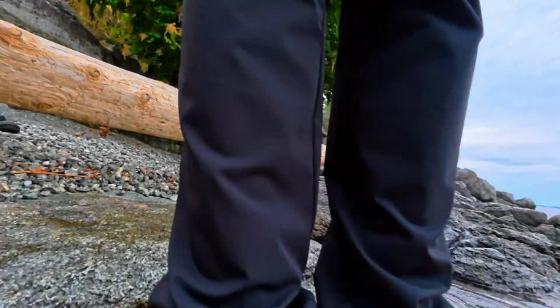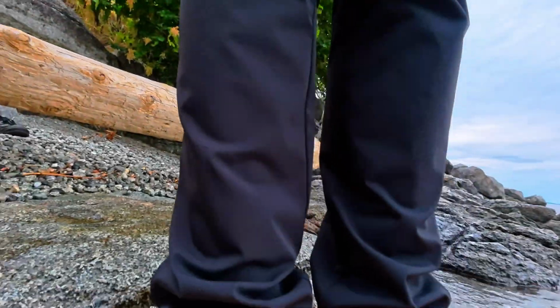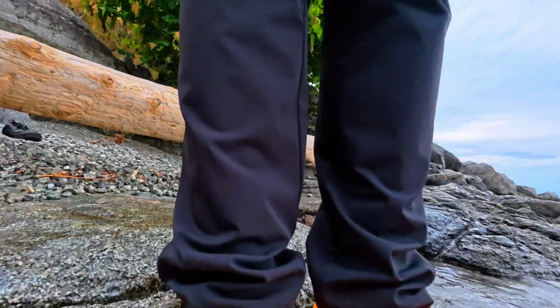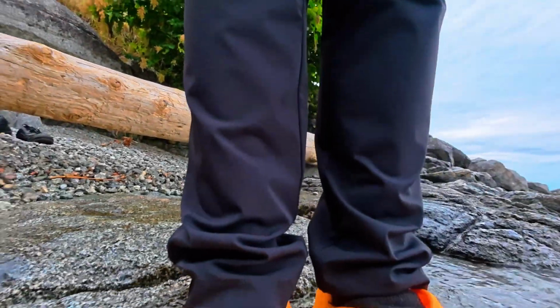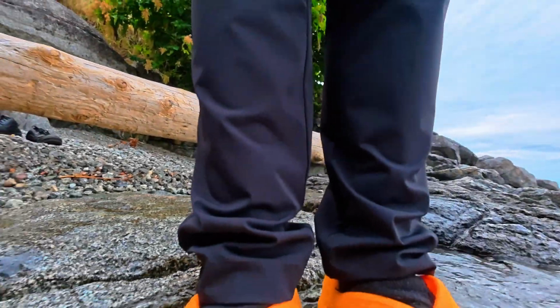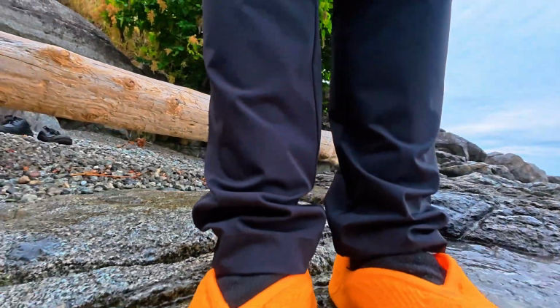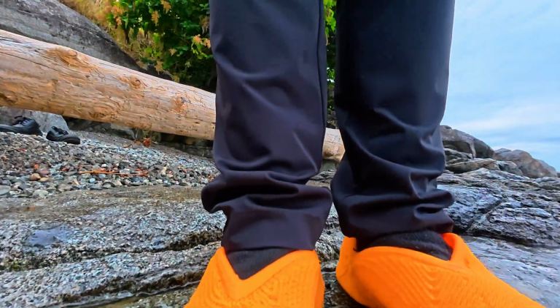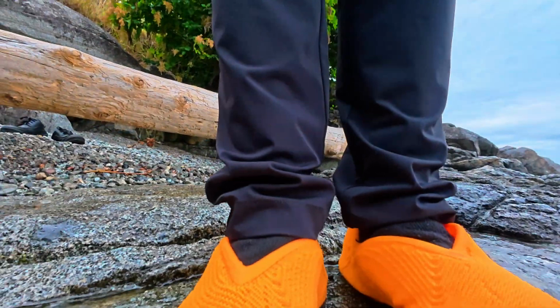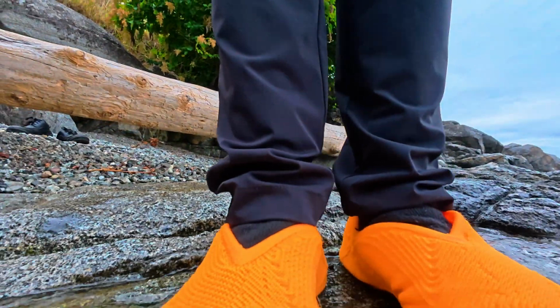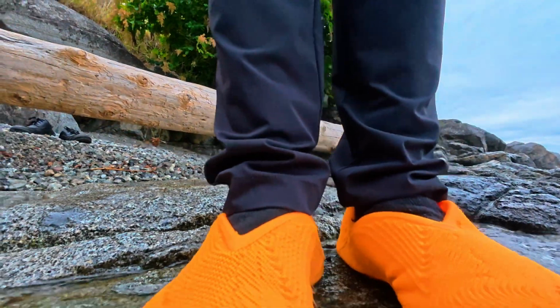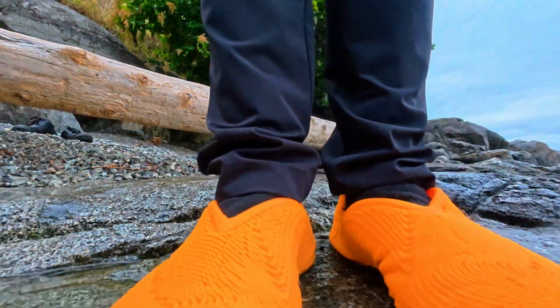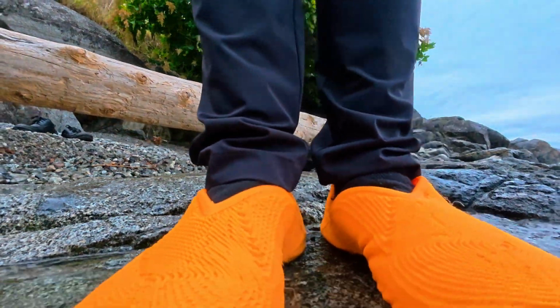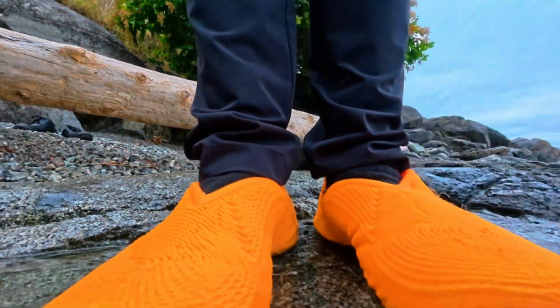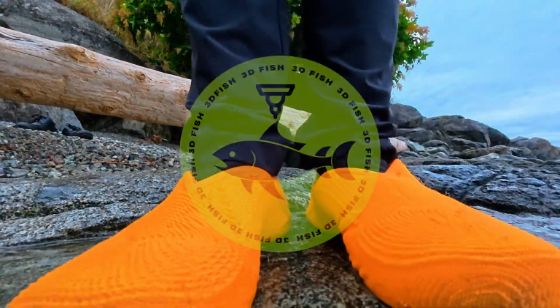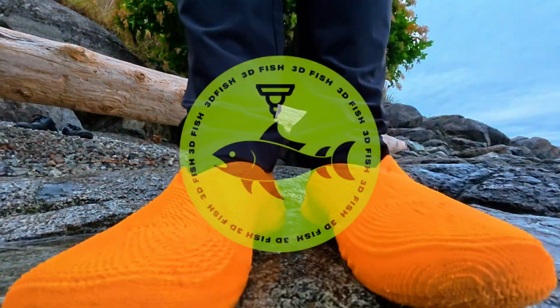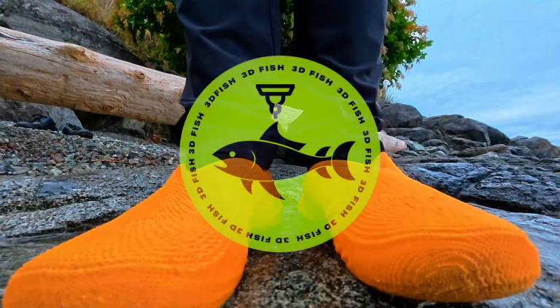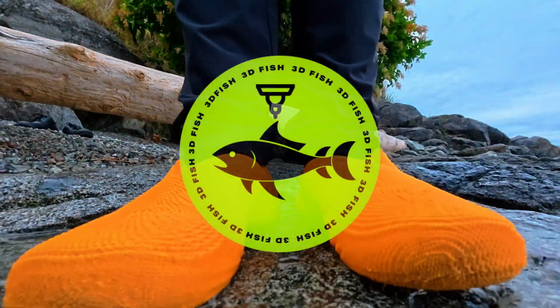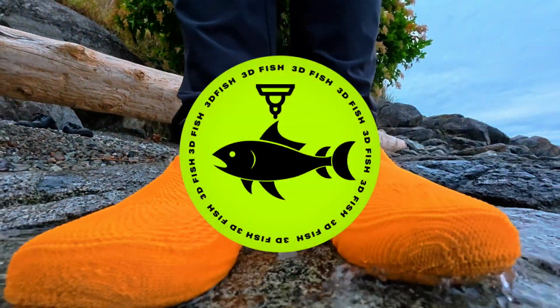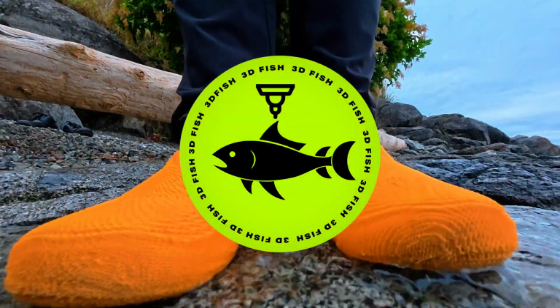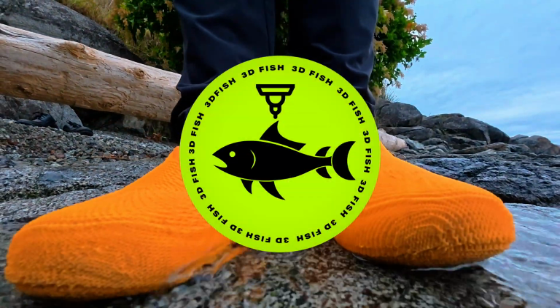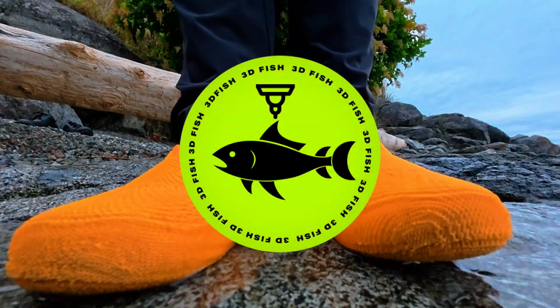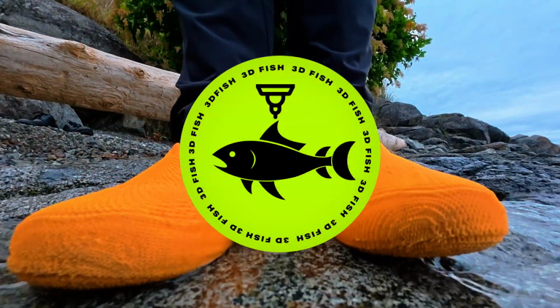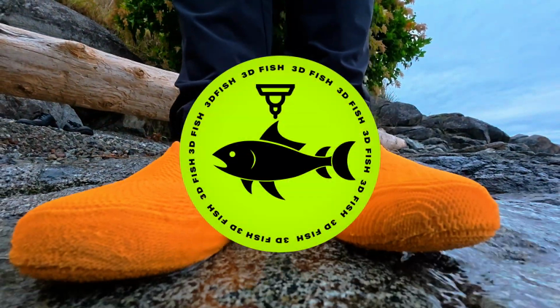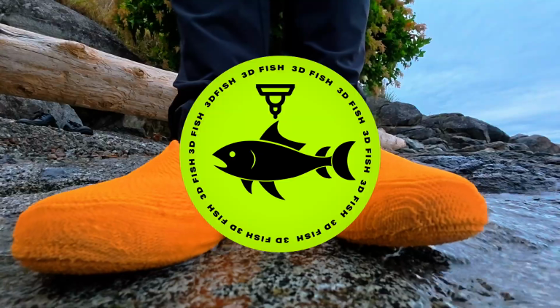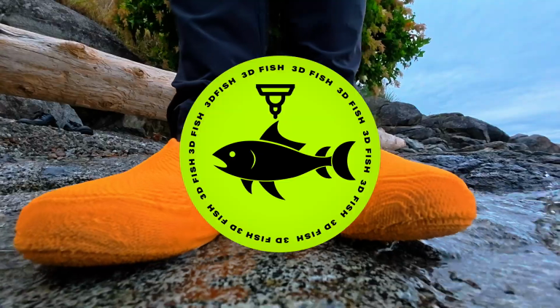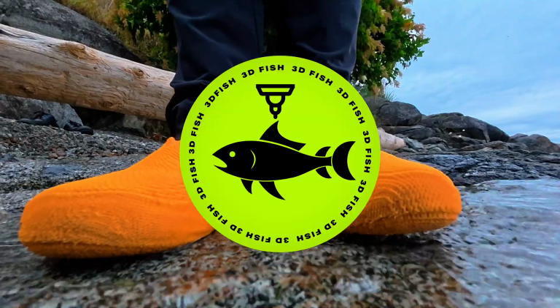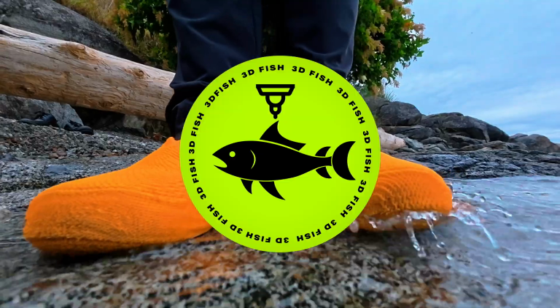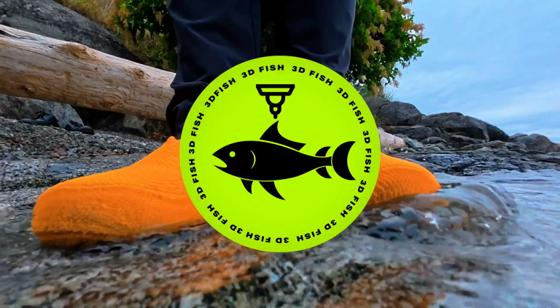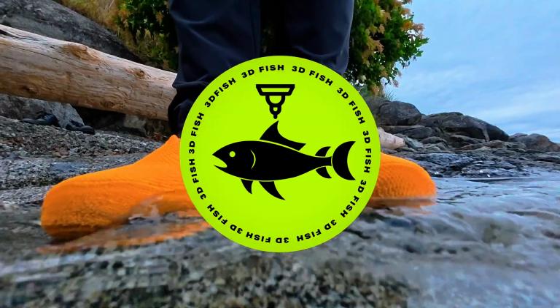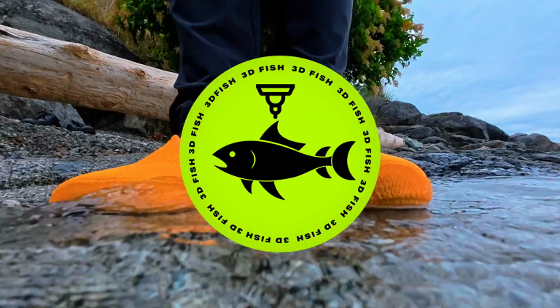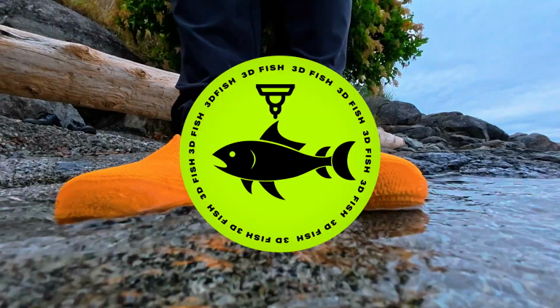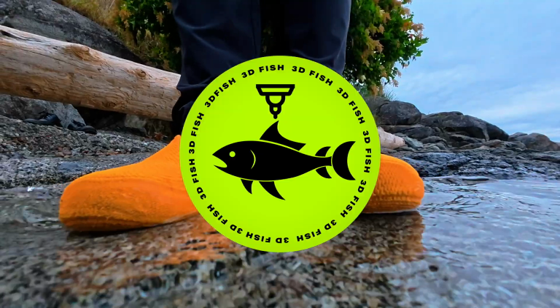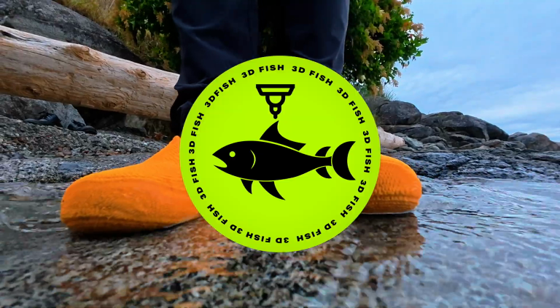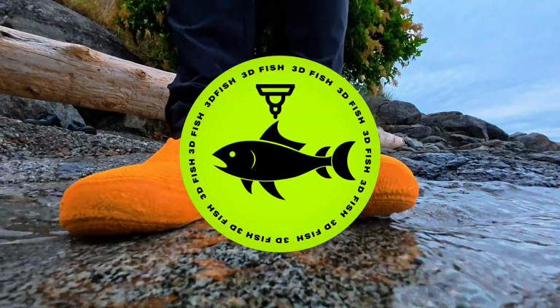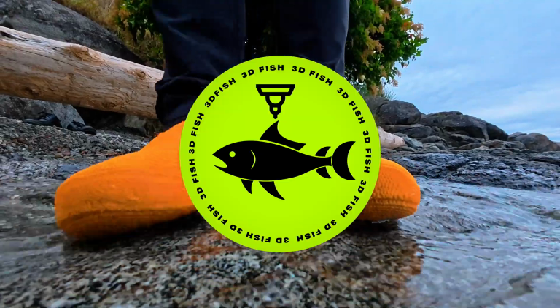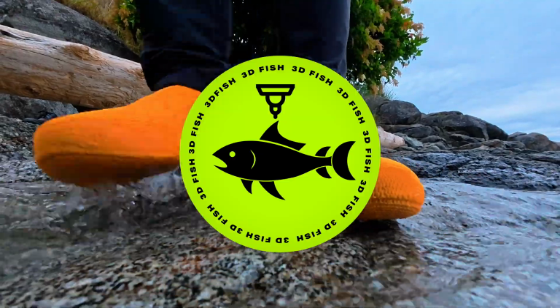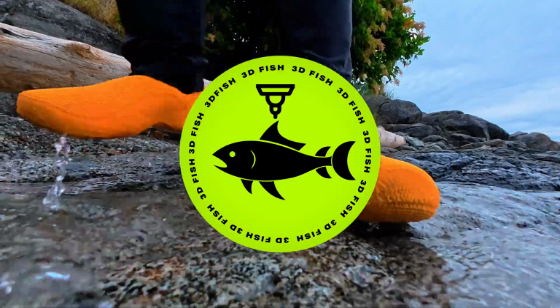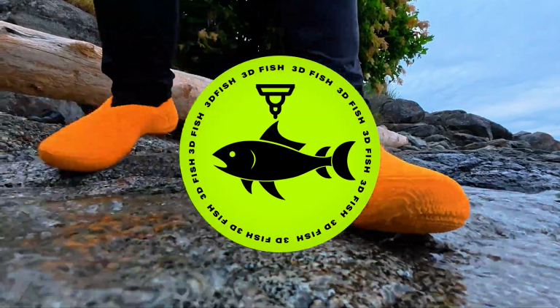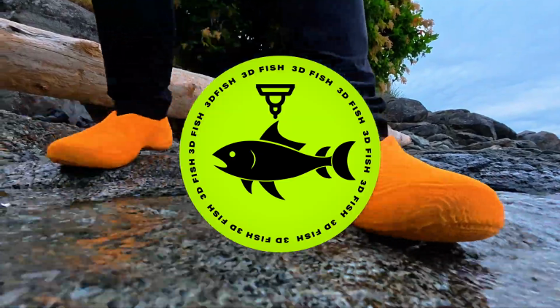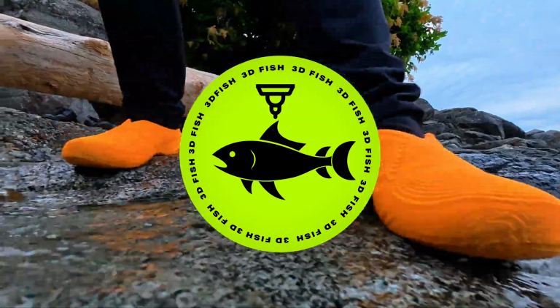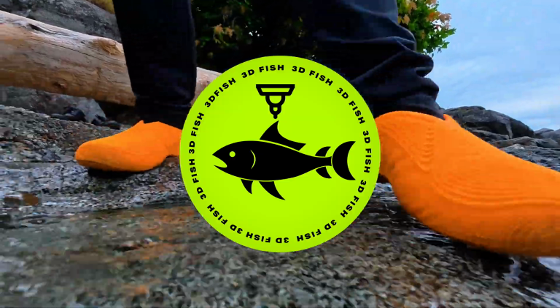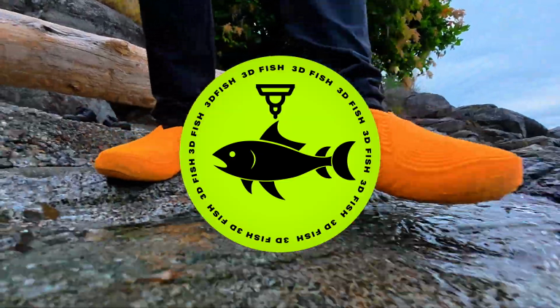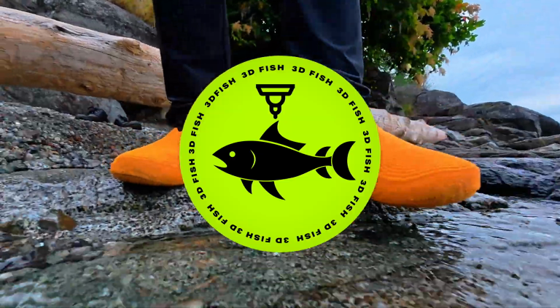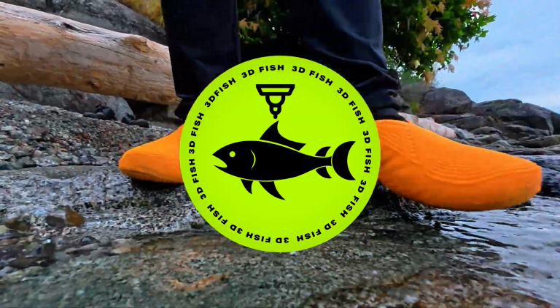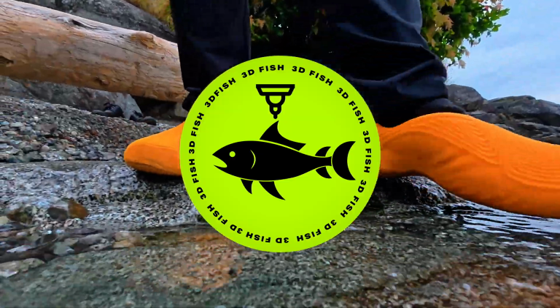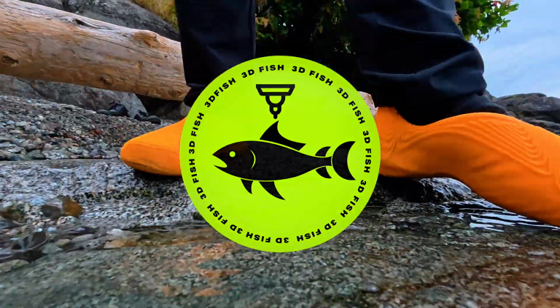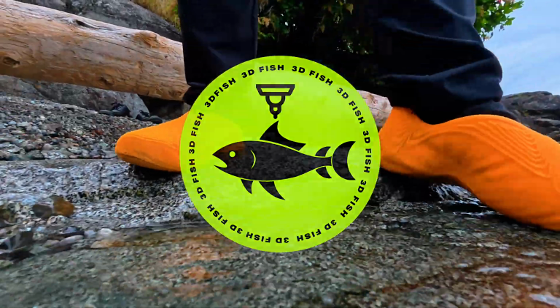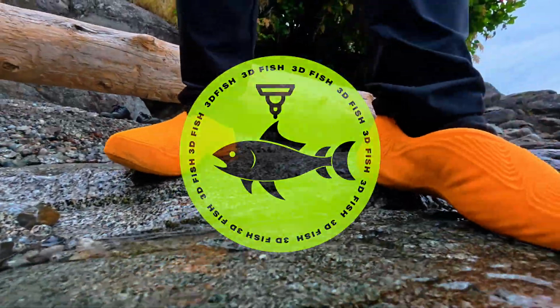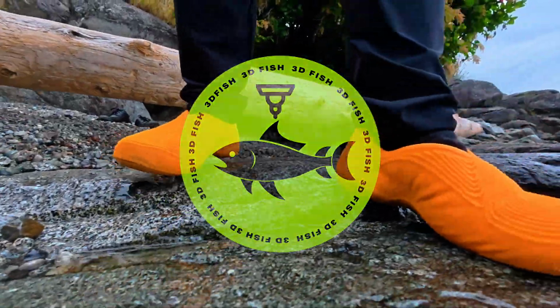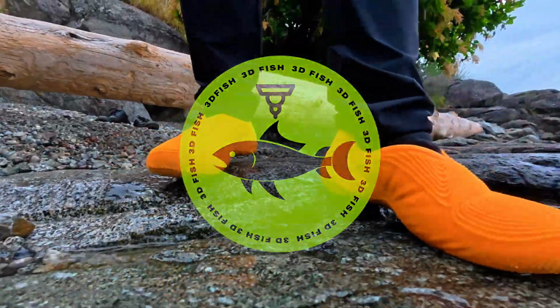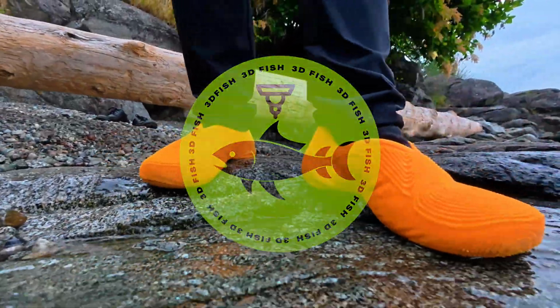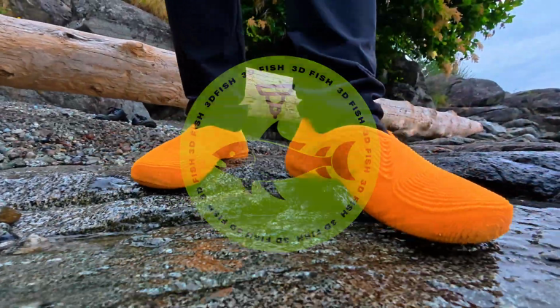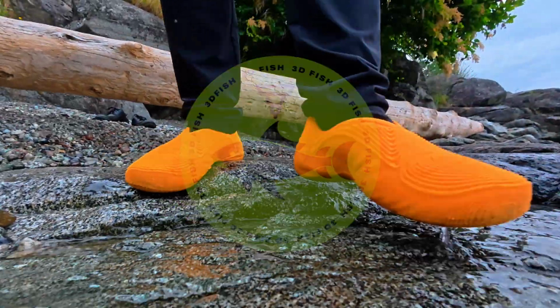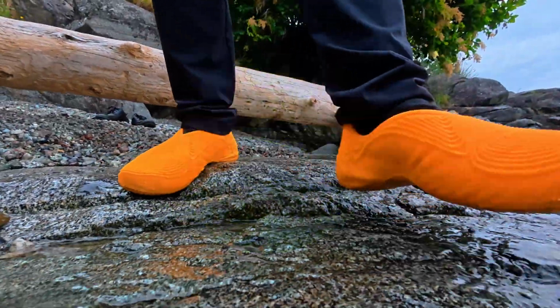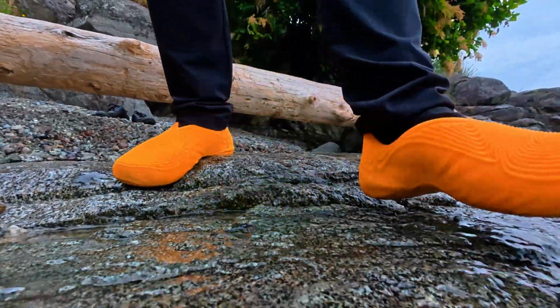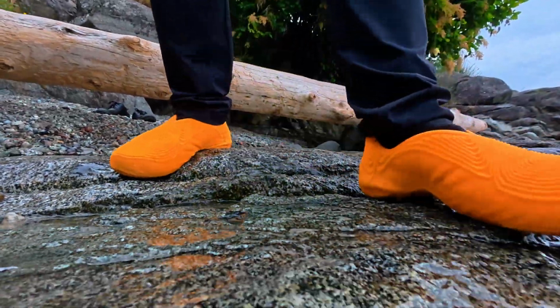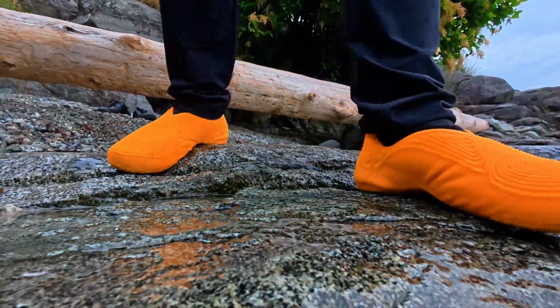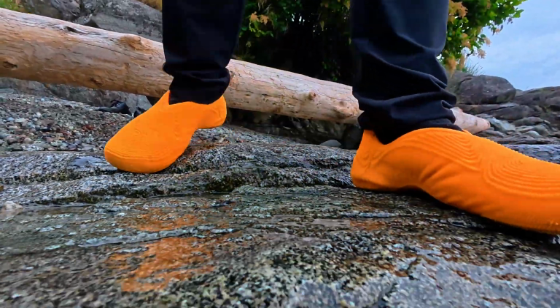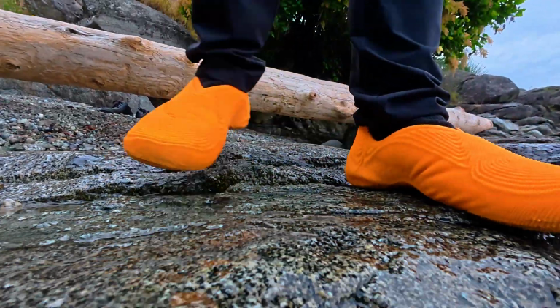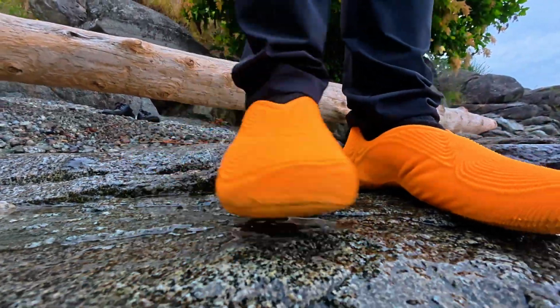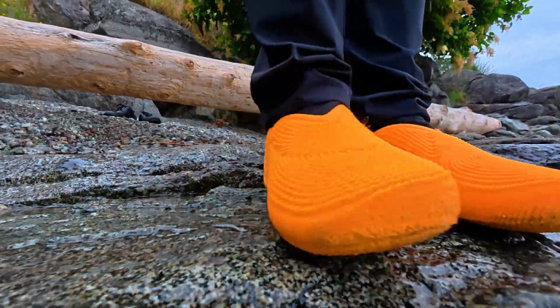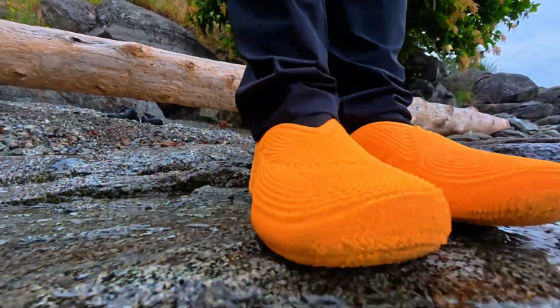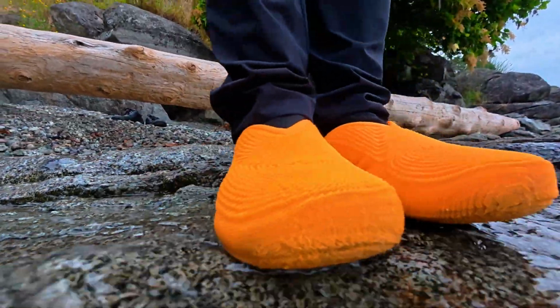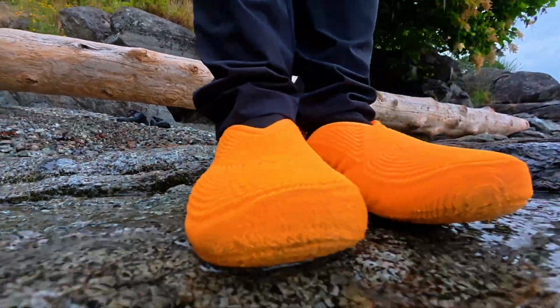You're watching 3D Fish, where I push the boundaries of personal manufacturing by taking 3D prints into the real world to see how they perform.